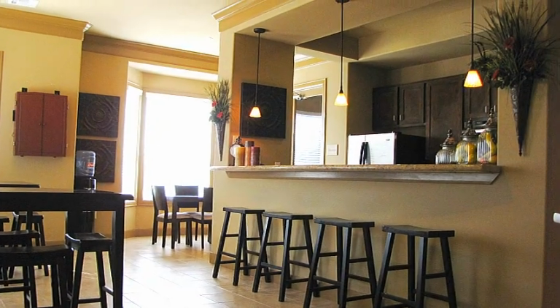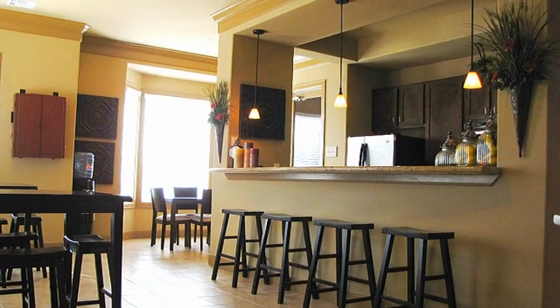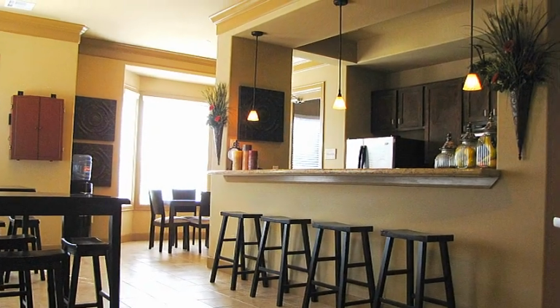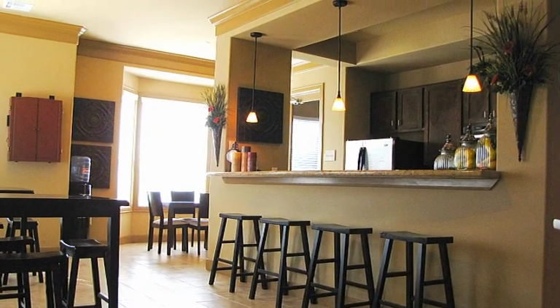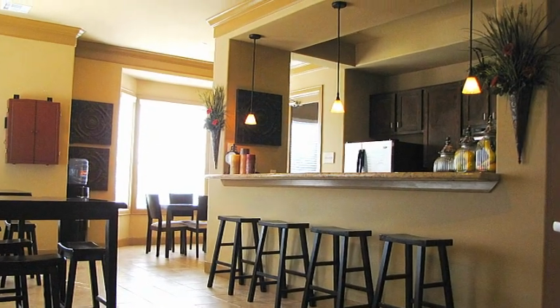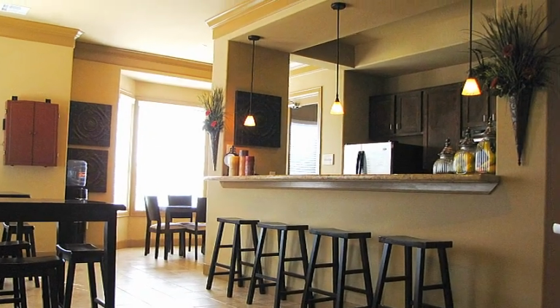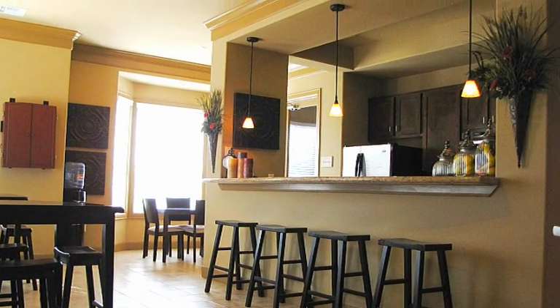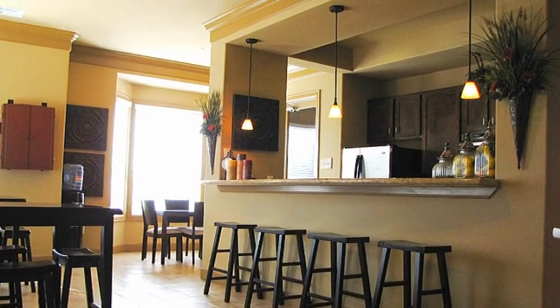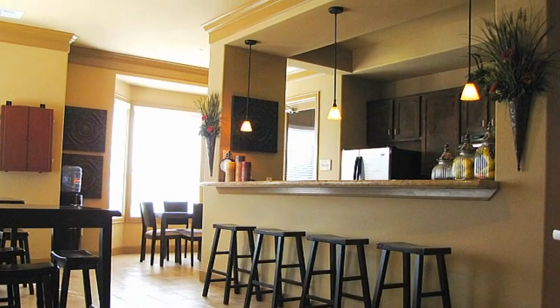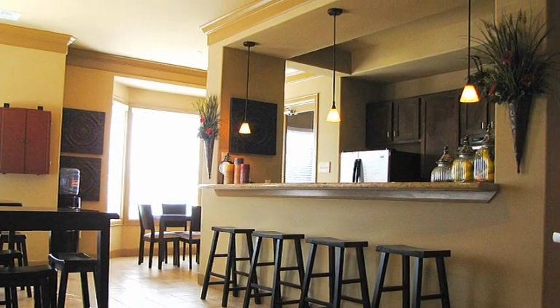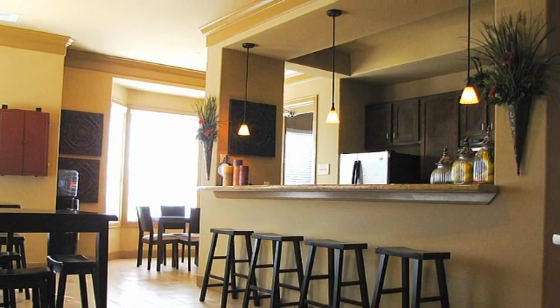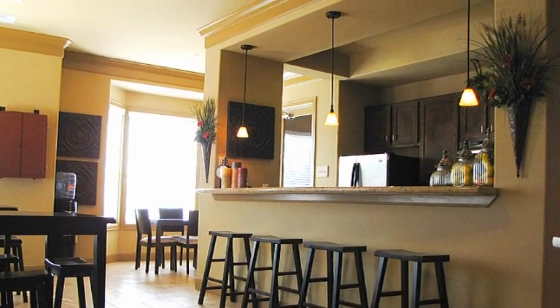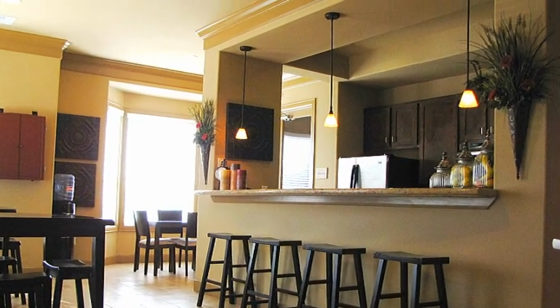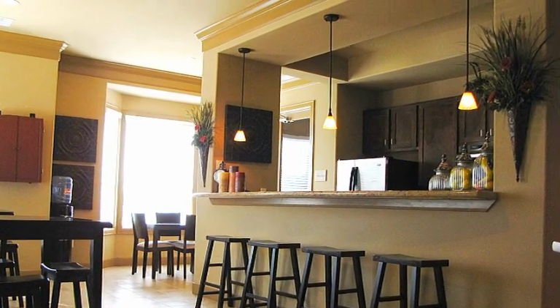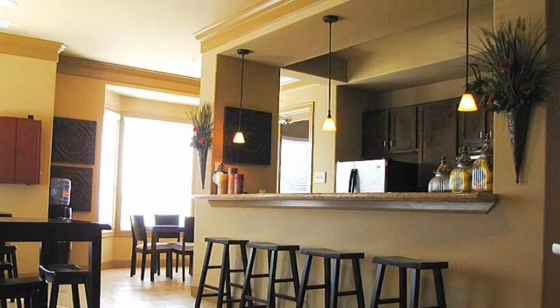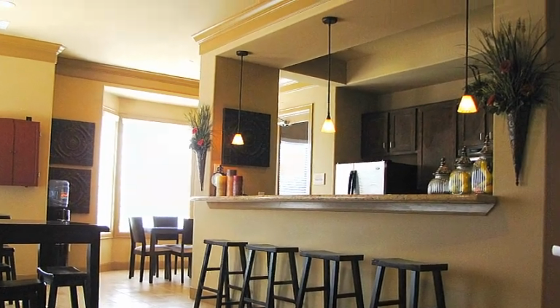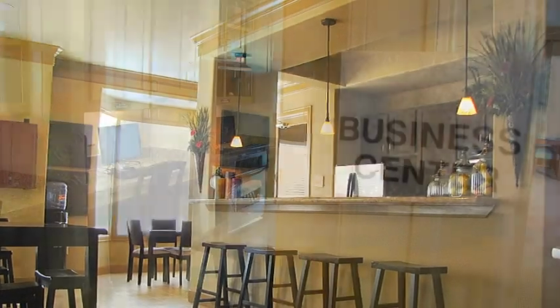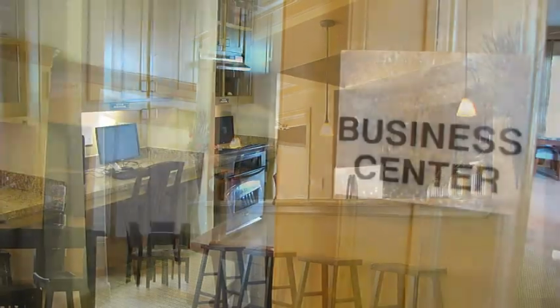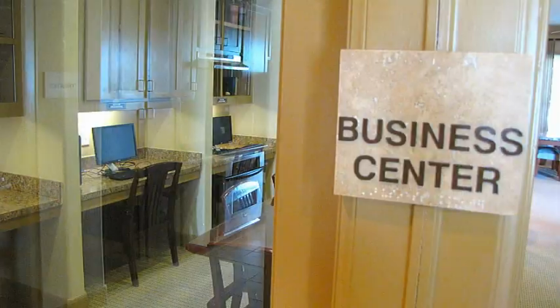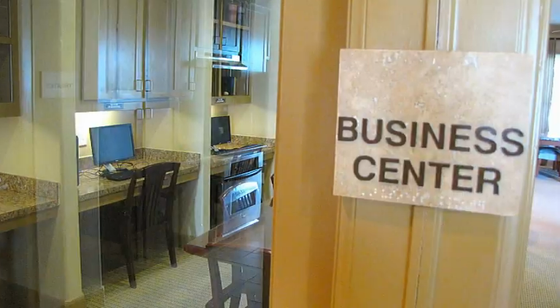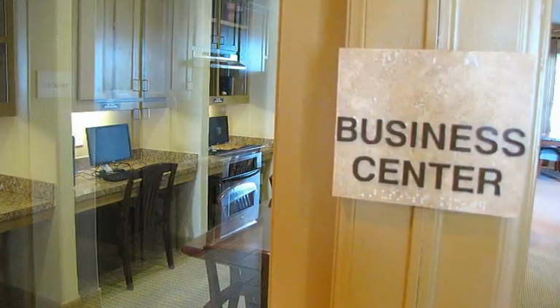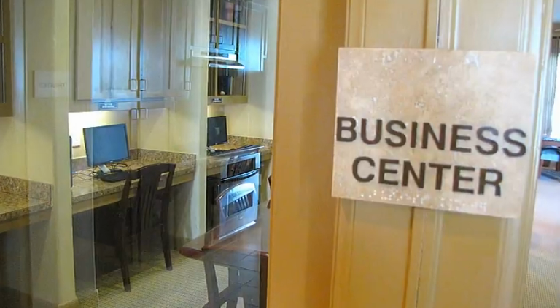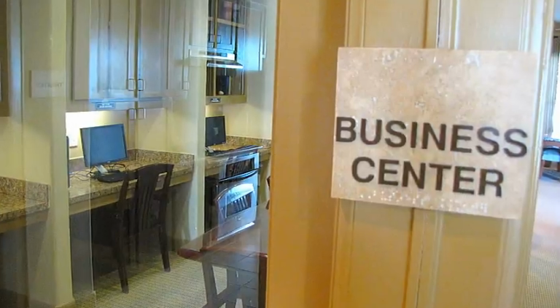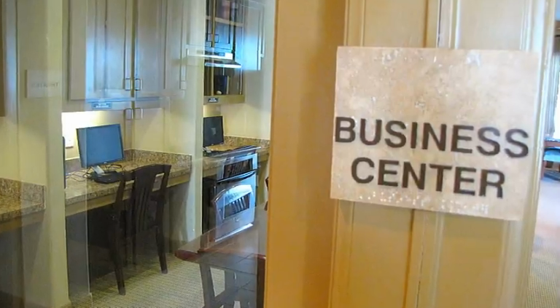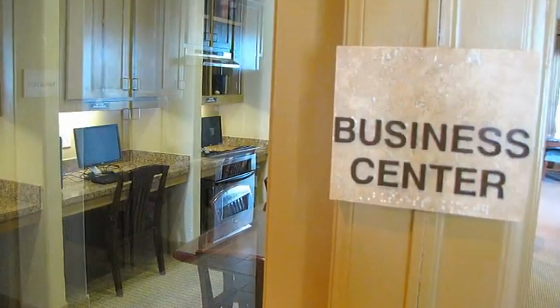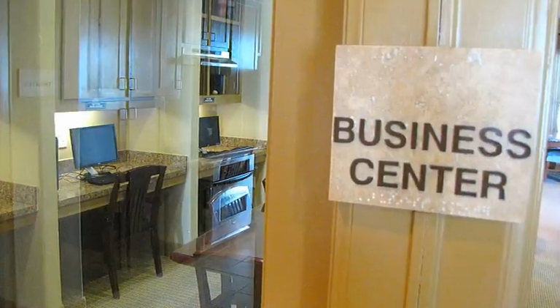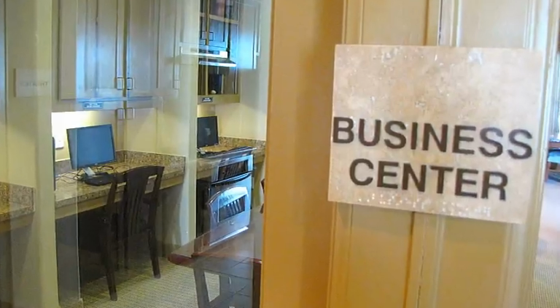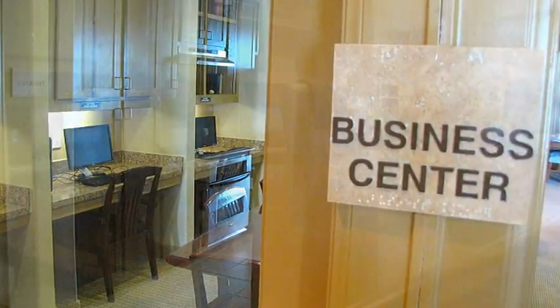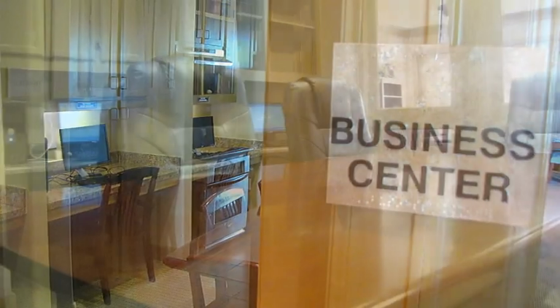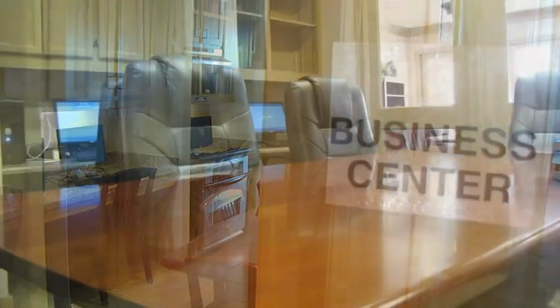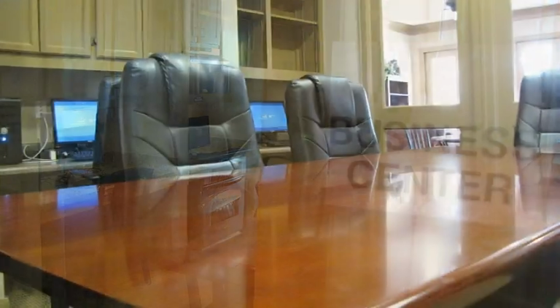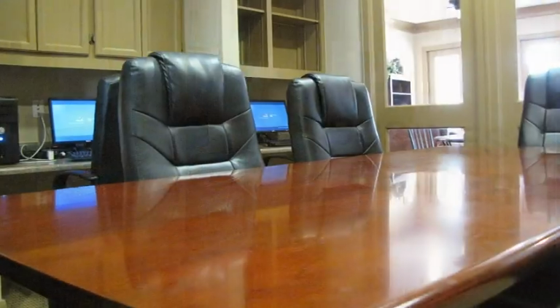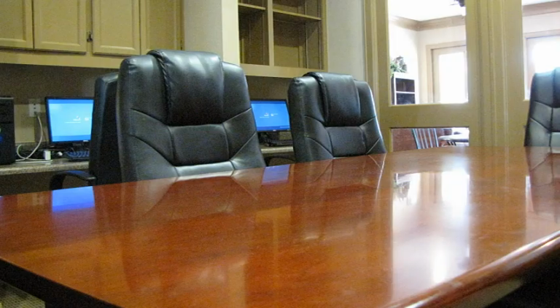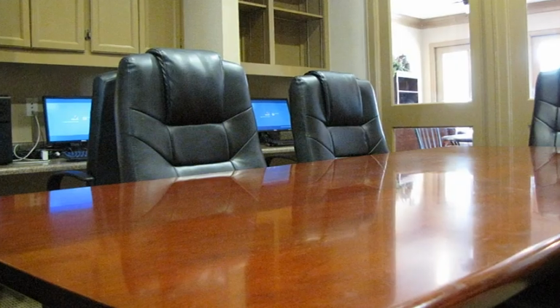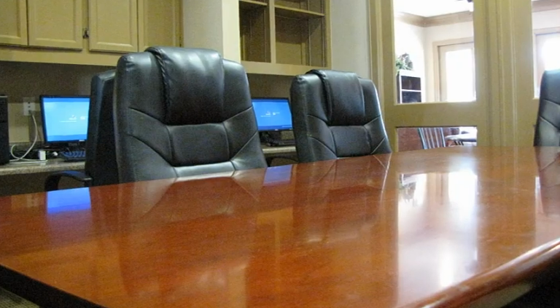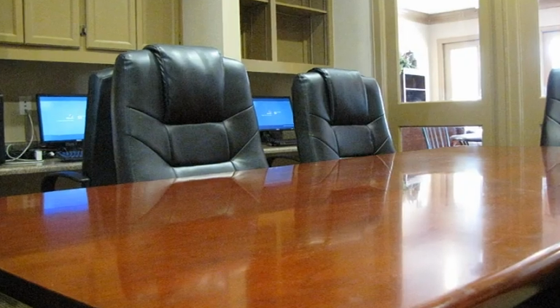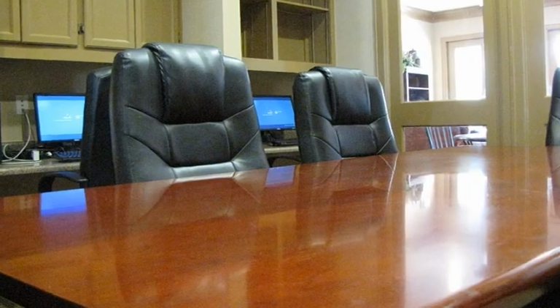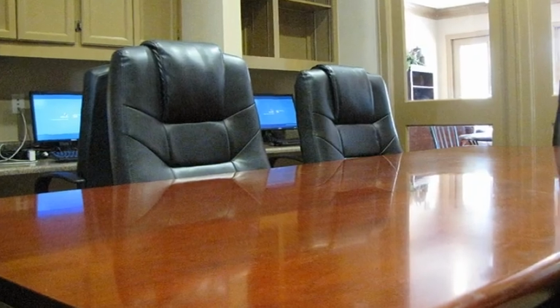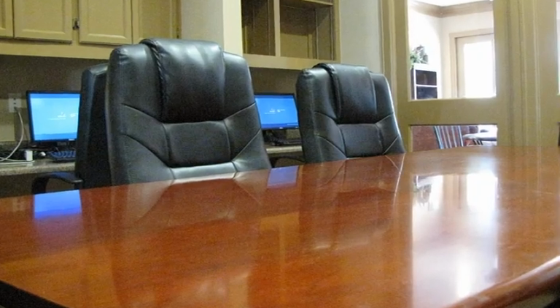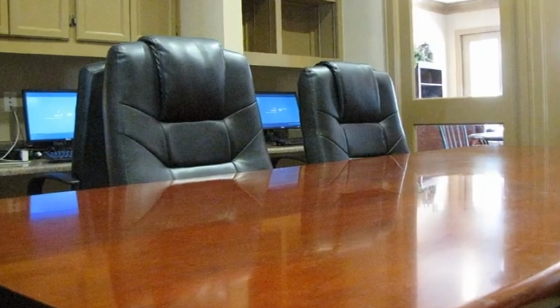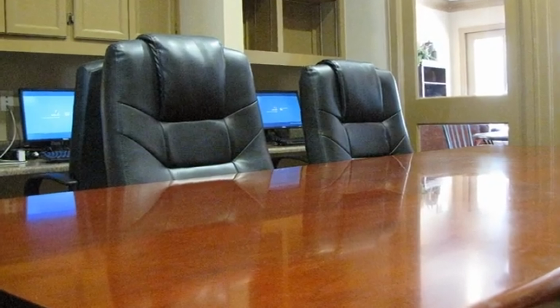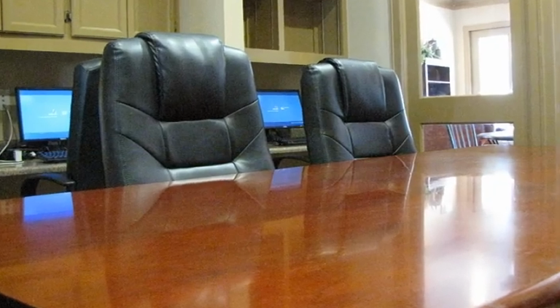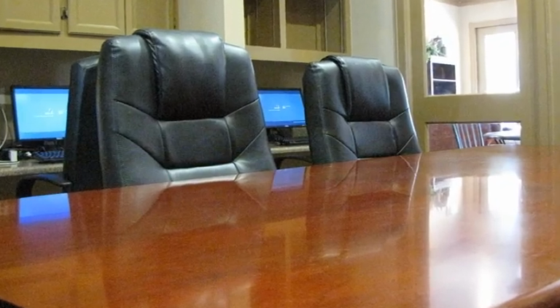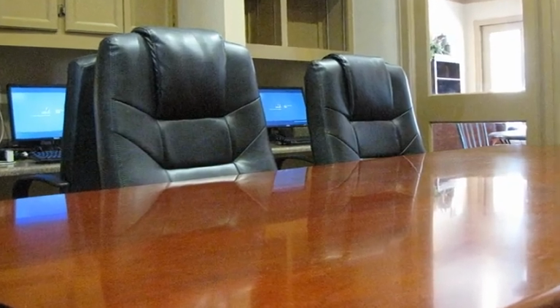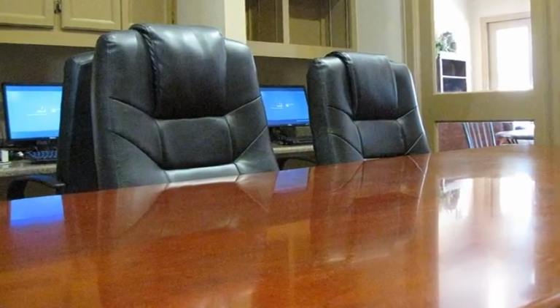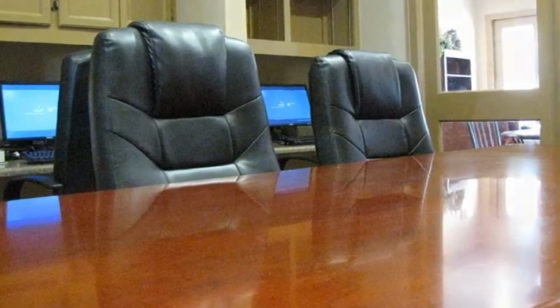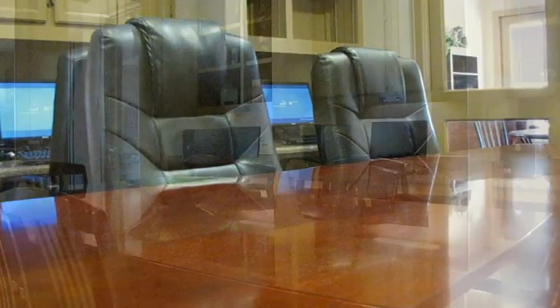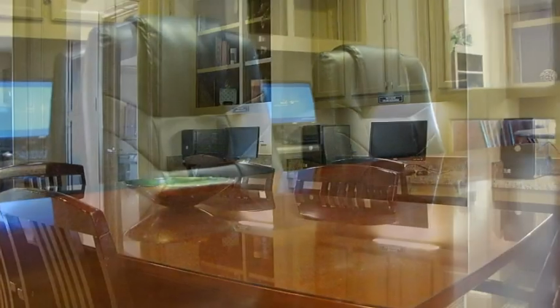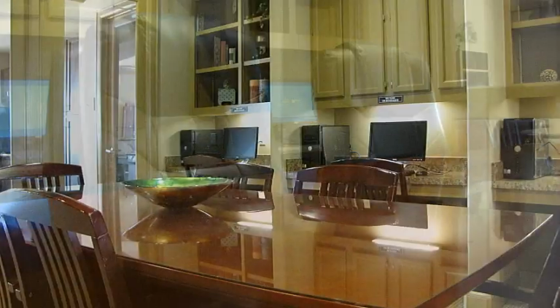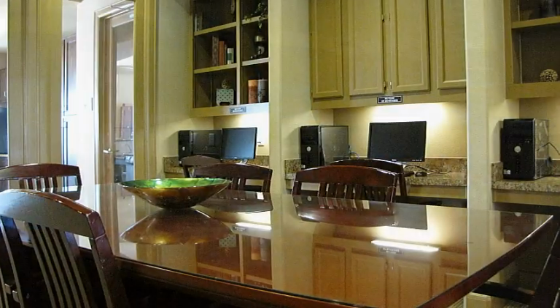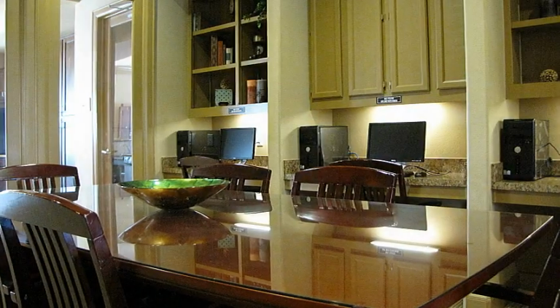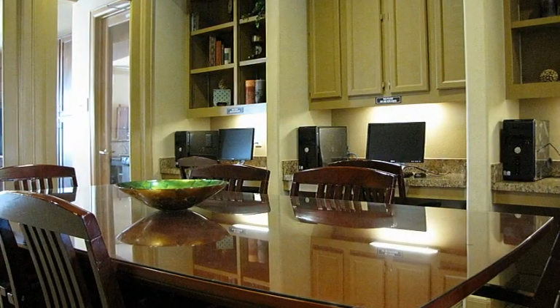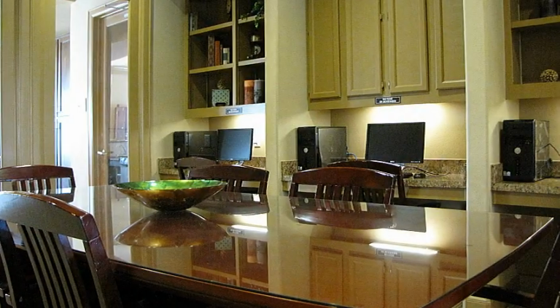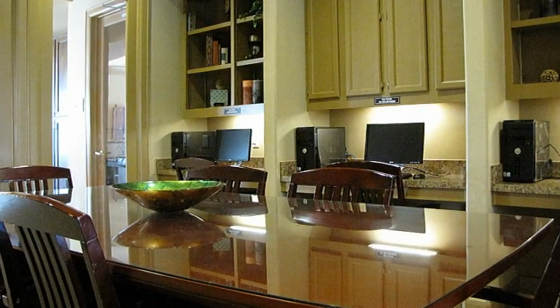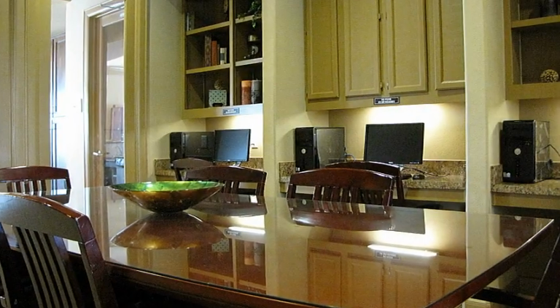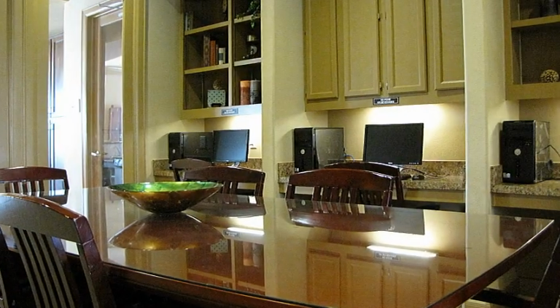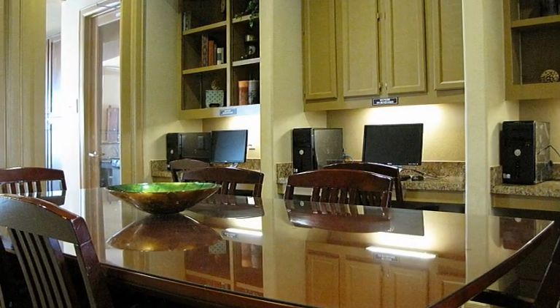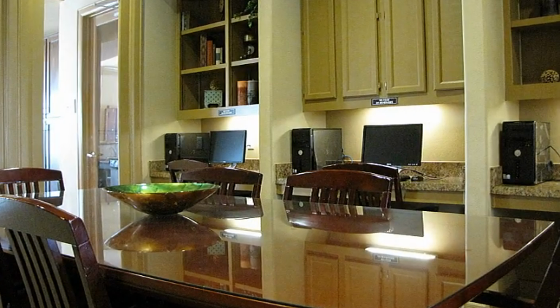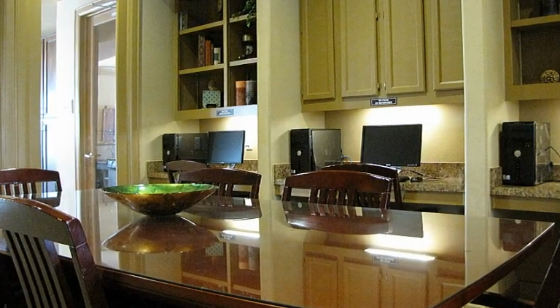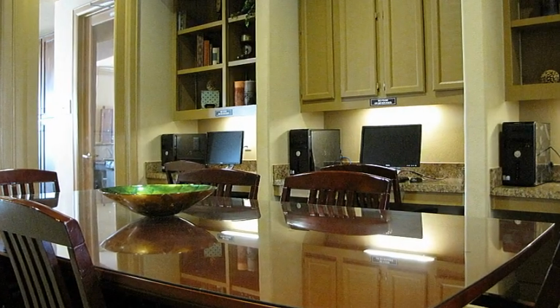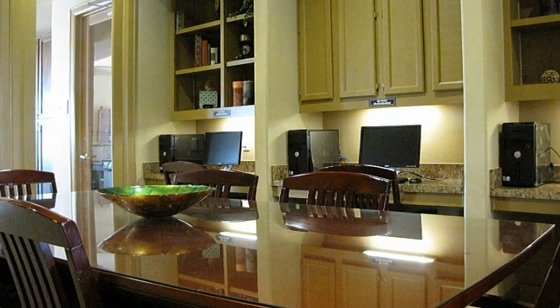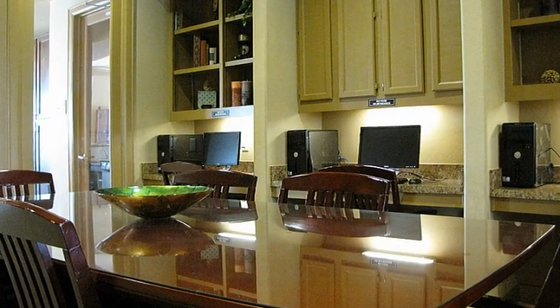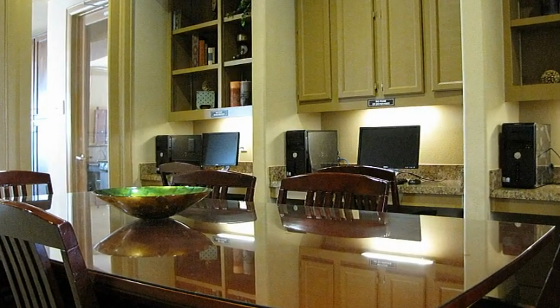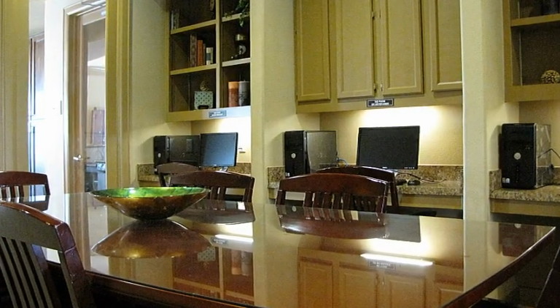If you need to get a little work done, you'll appreciate our business center, complete with conference table, internet access, and computer workstations.